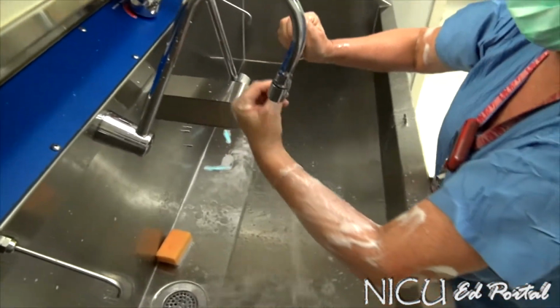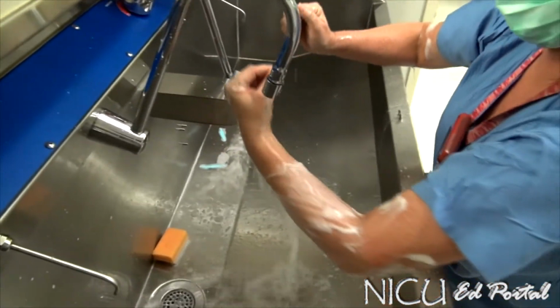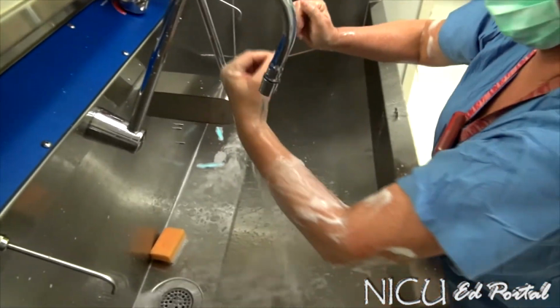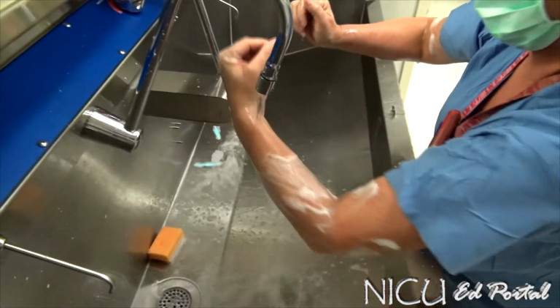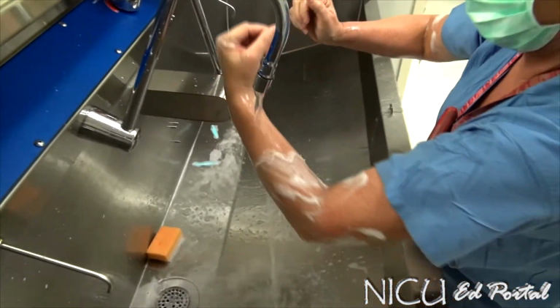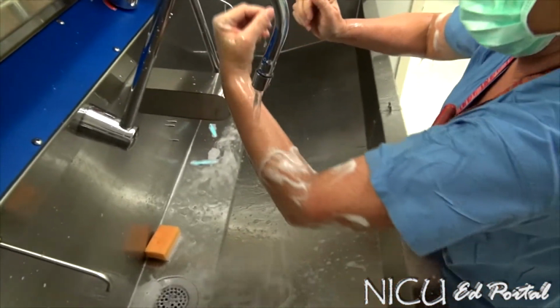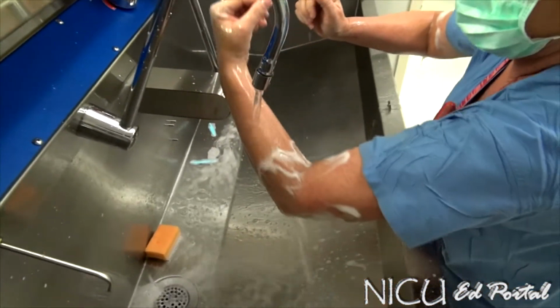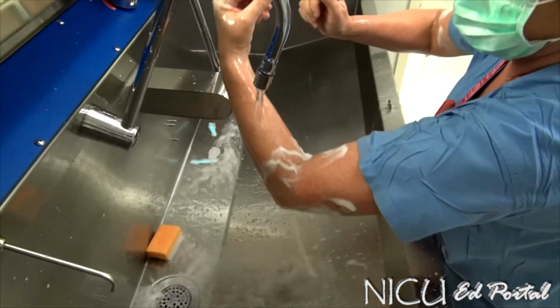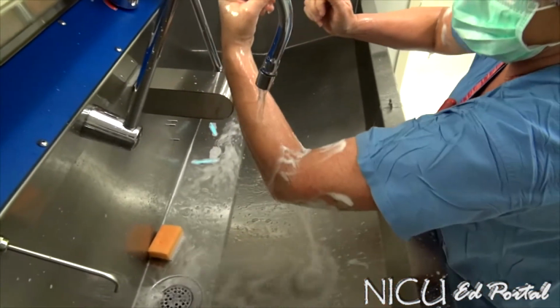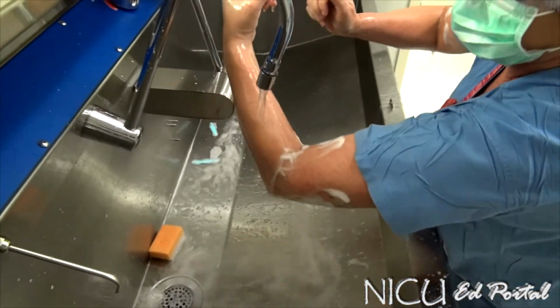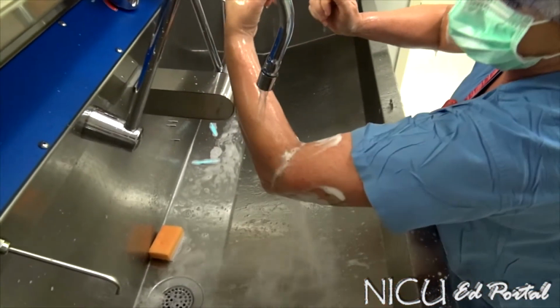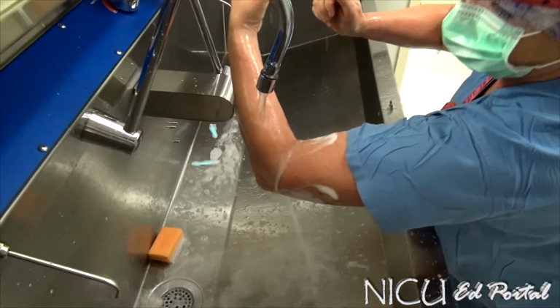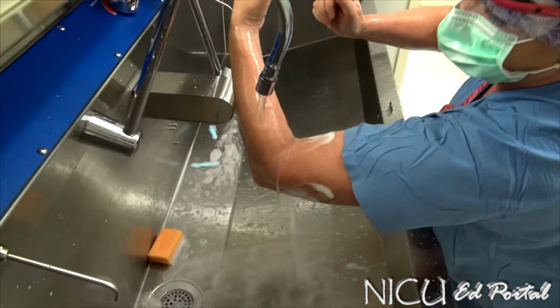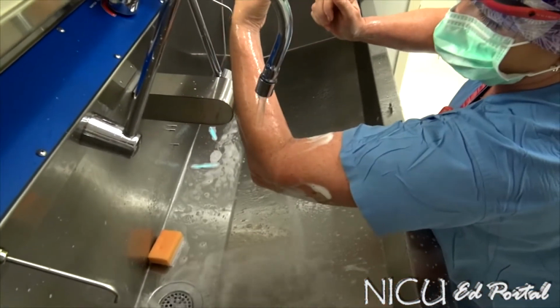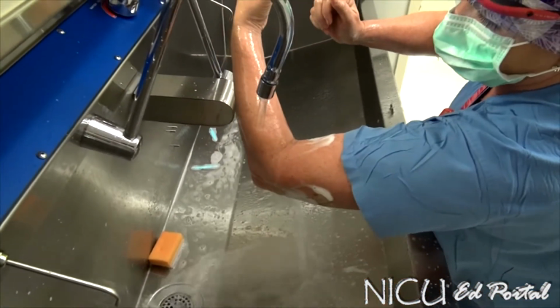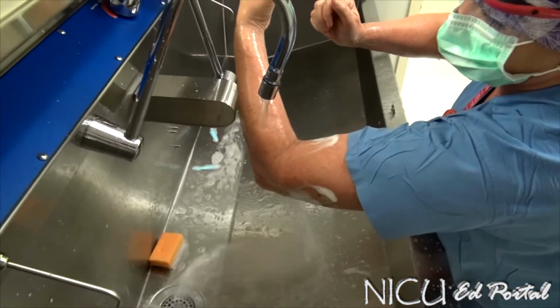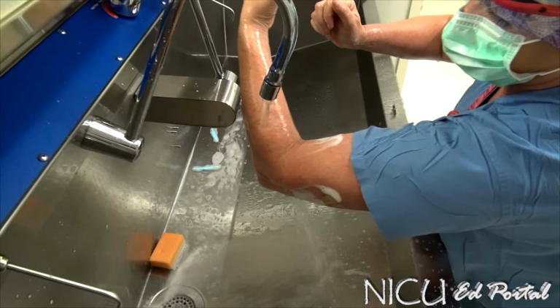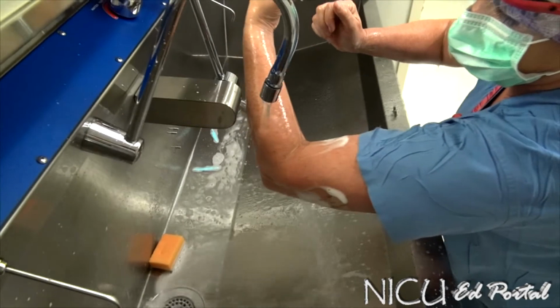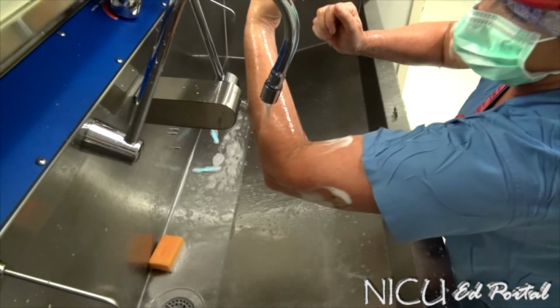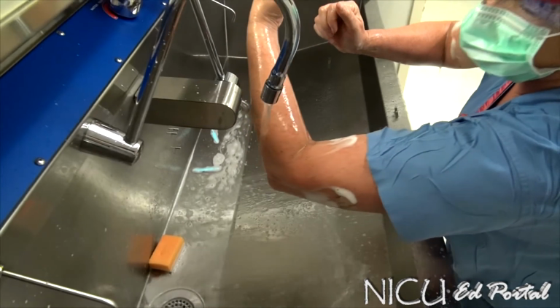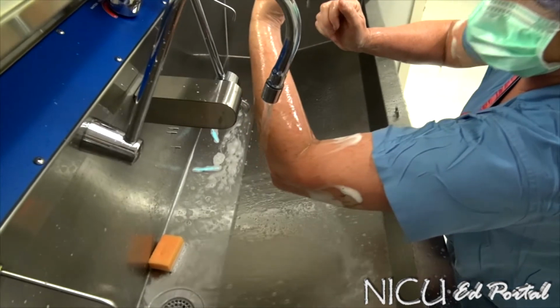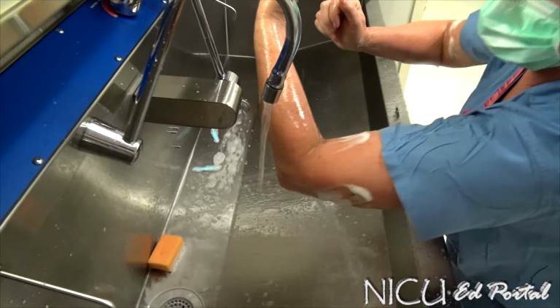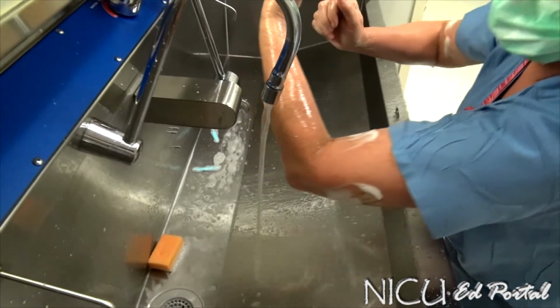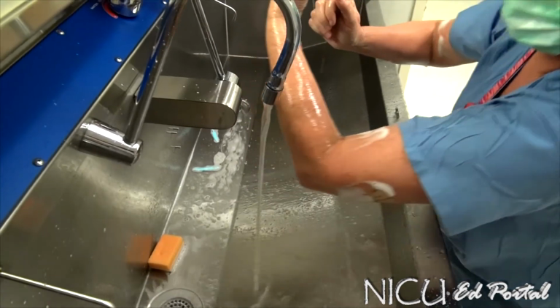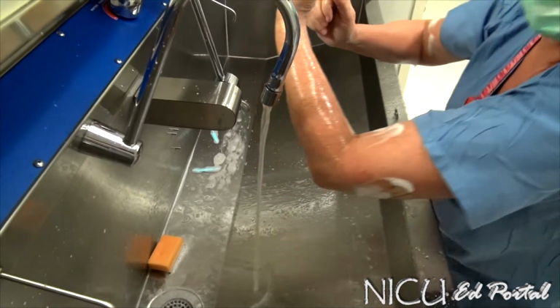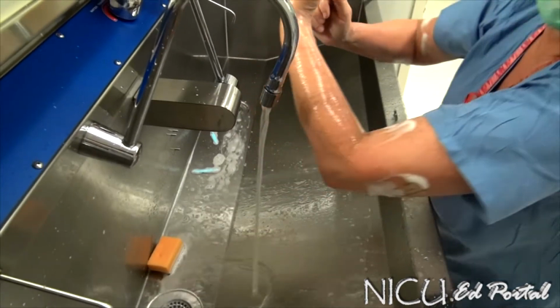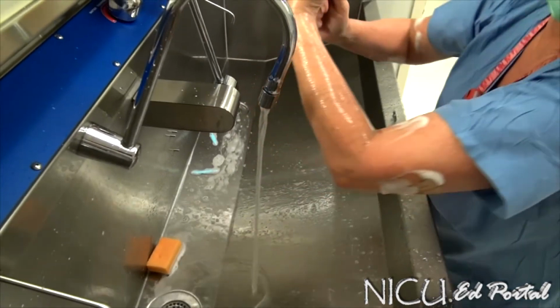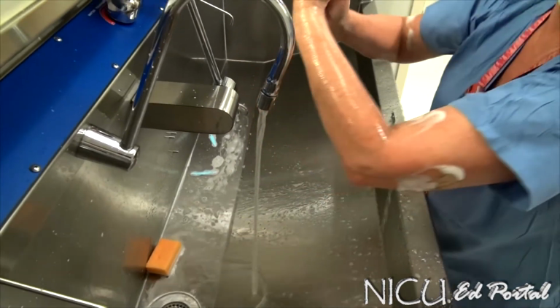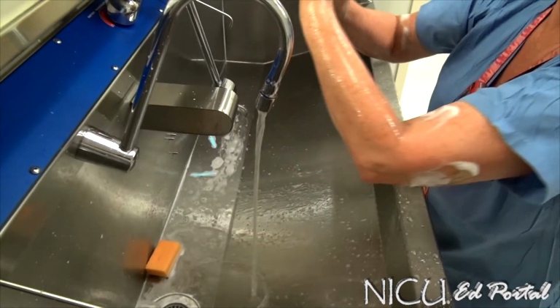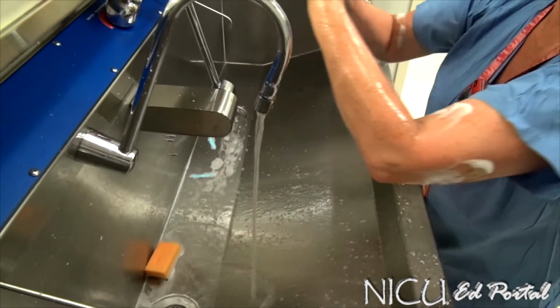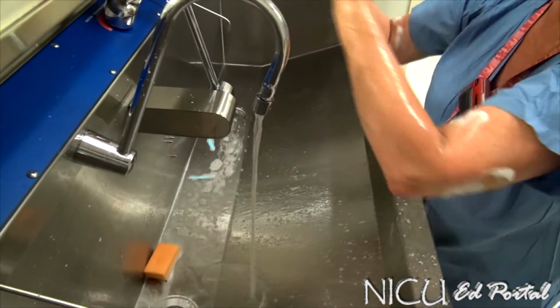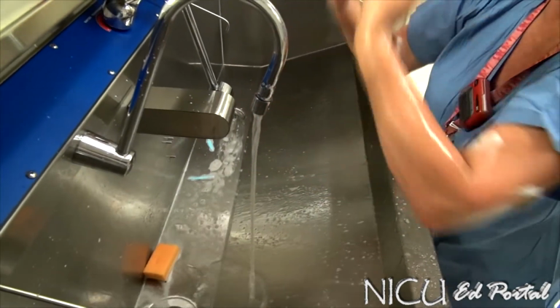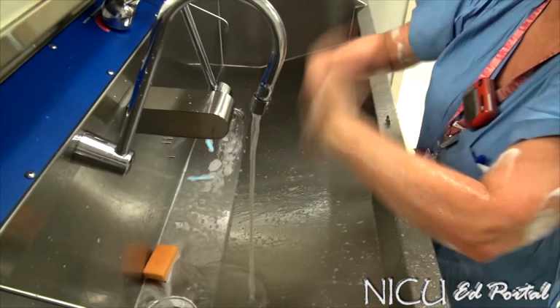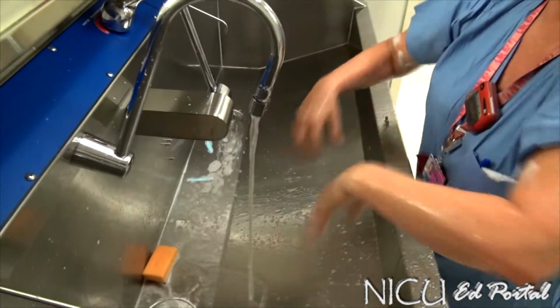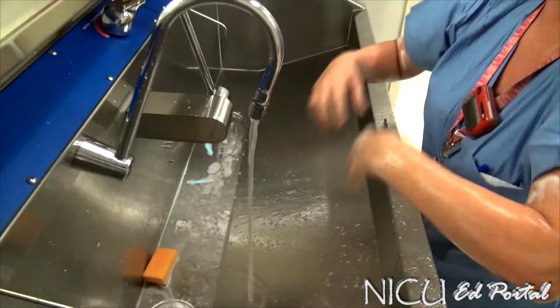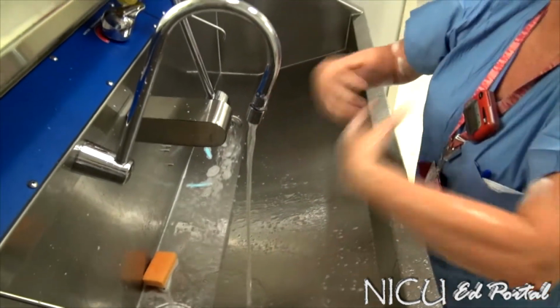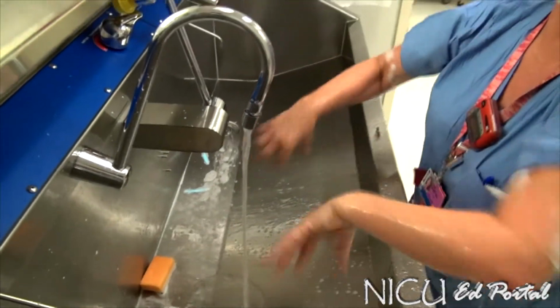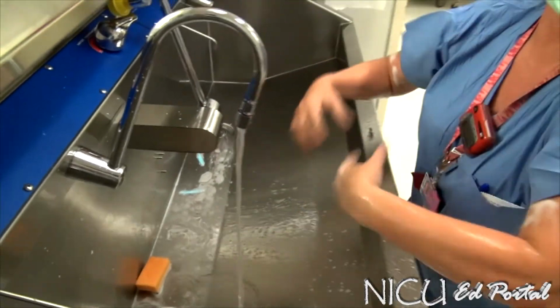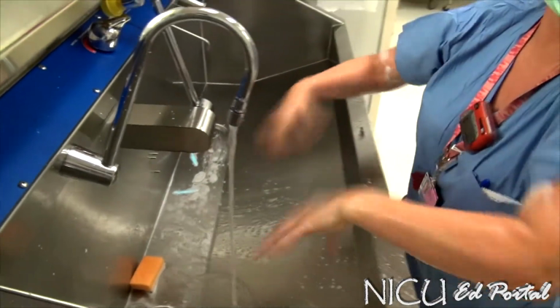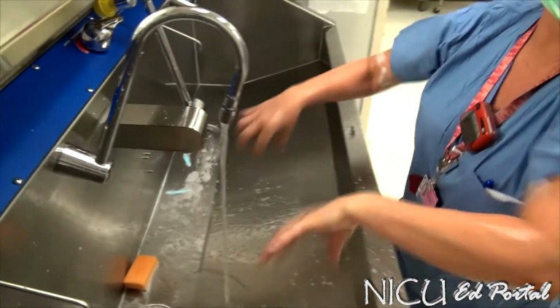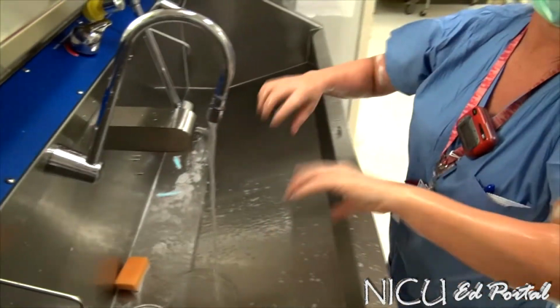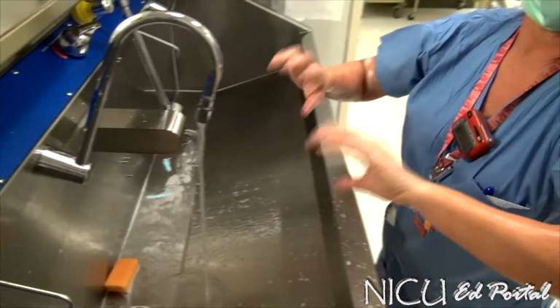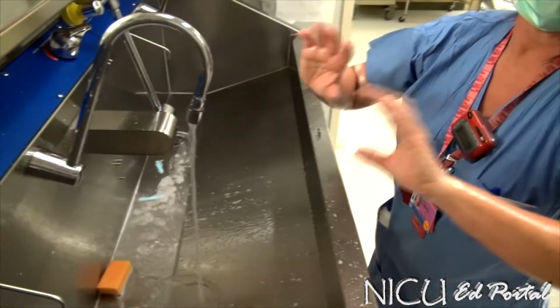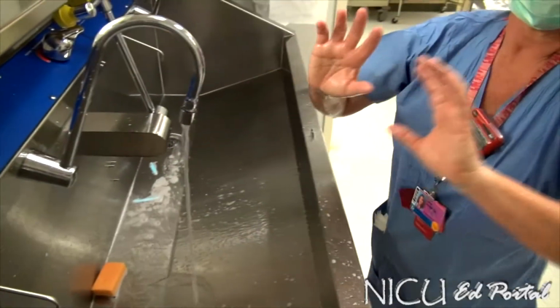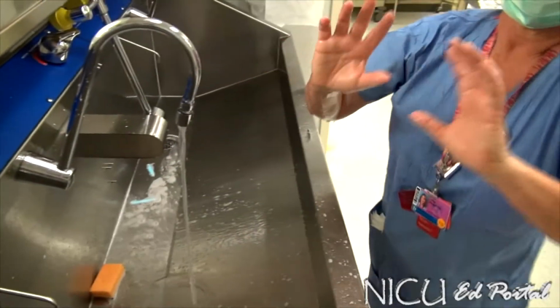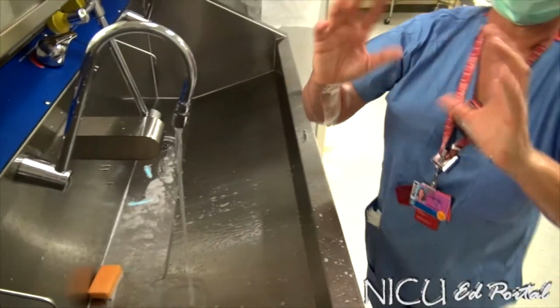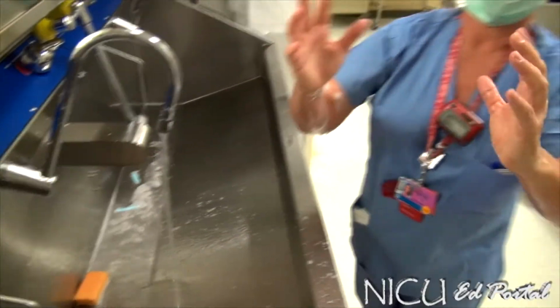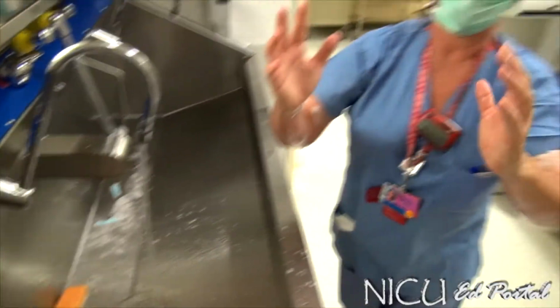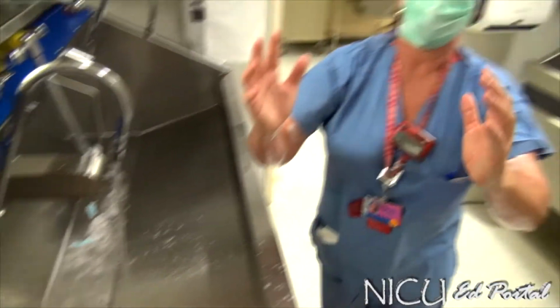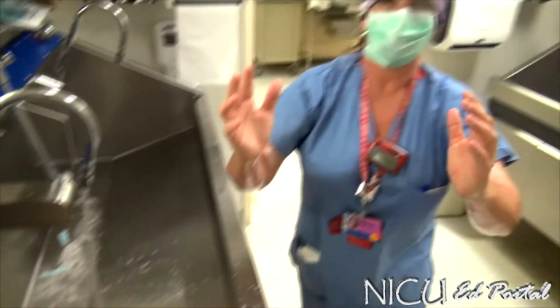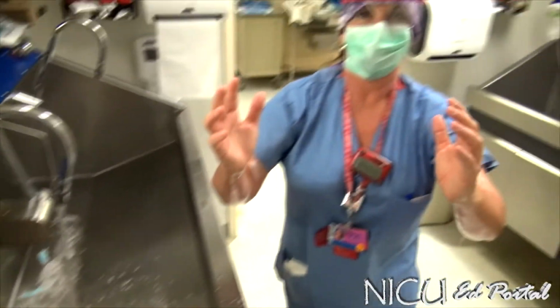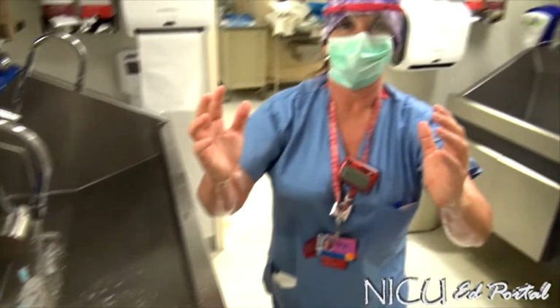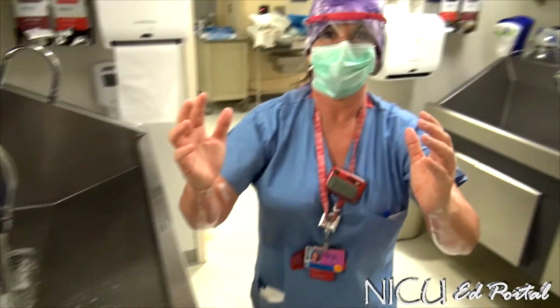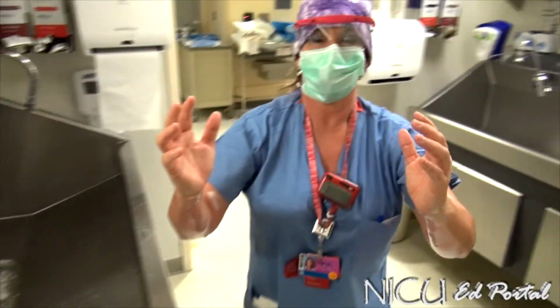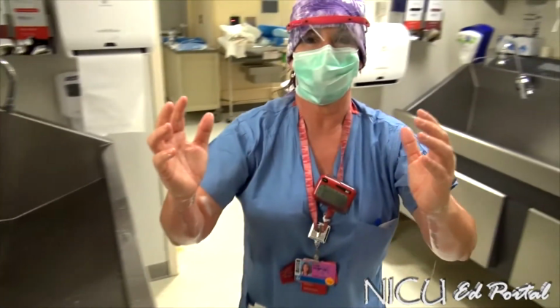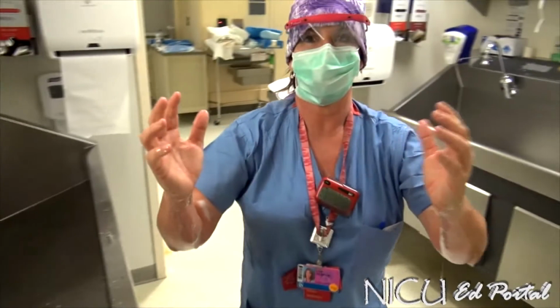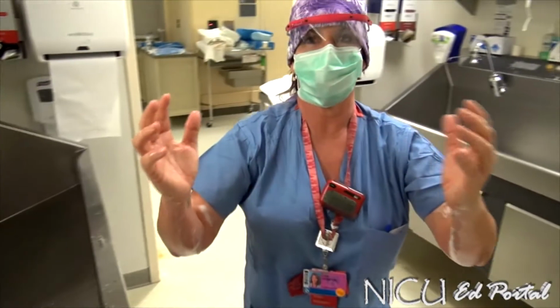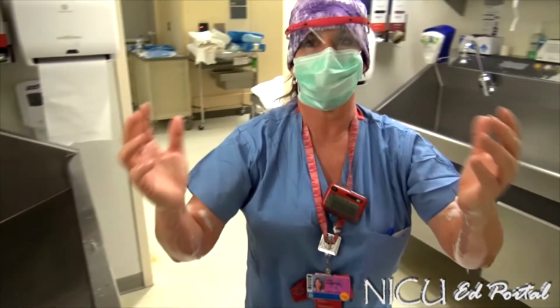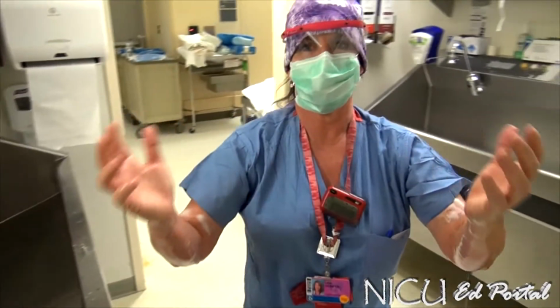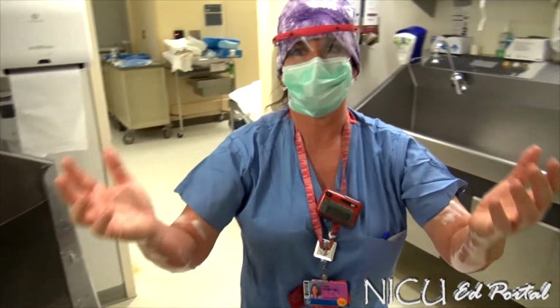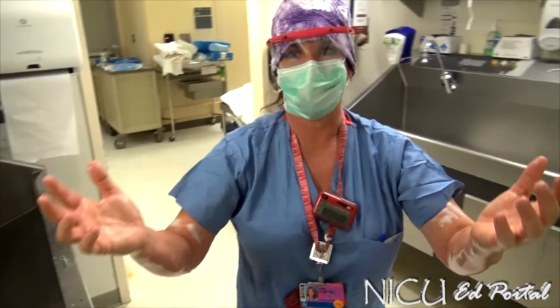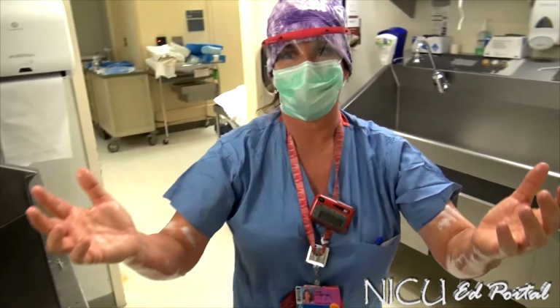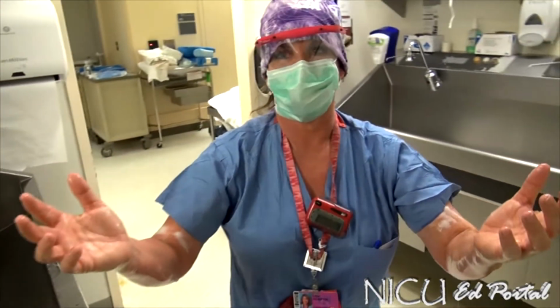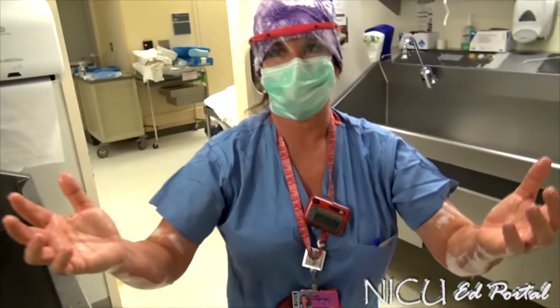Everything flows down toward the elbow when rinsing. Now, your gown.